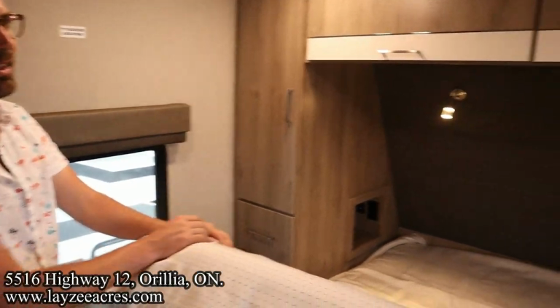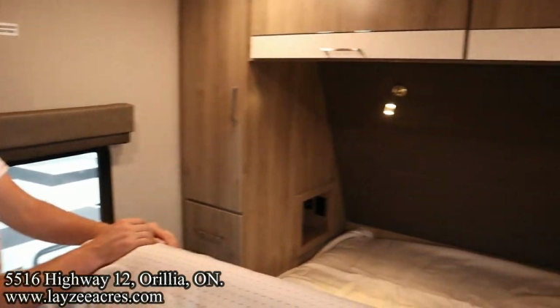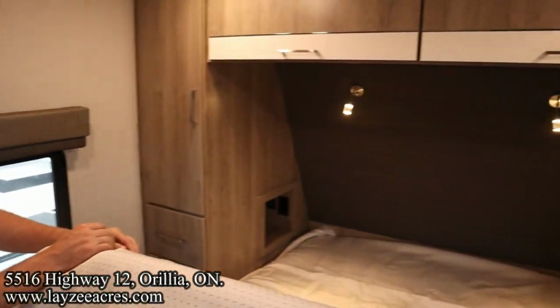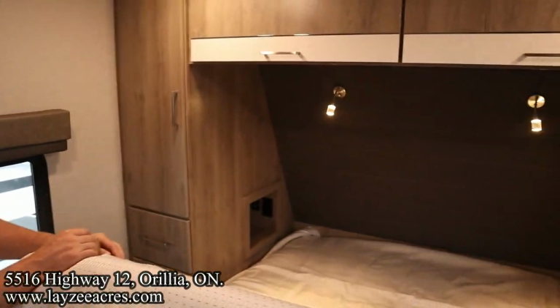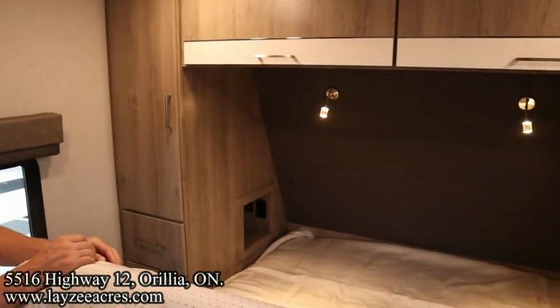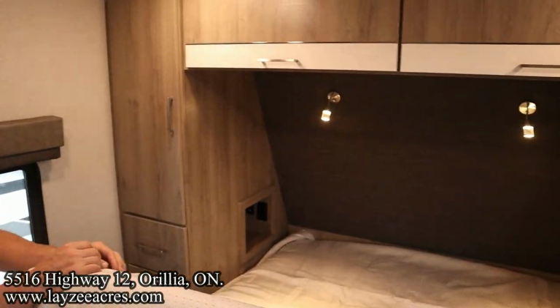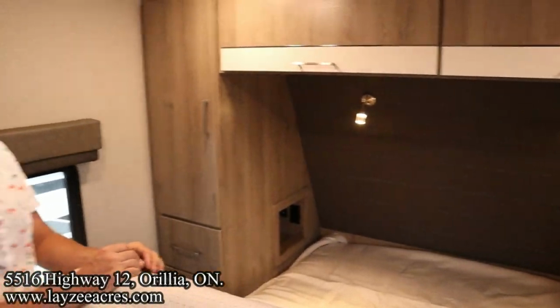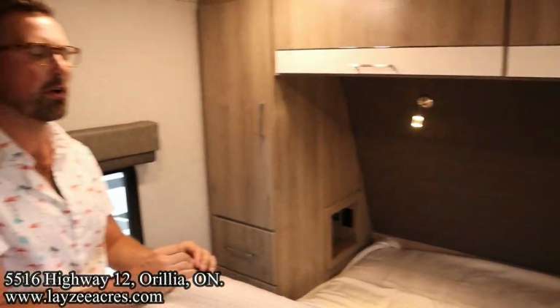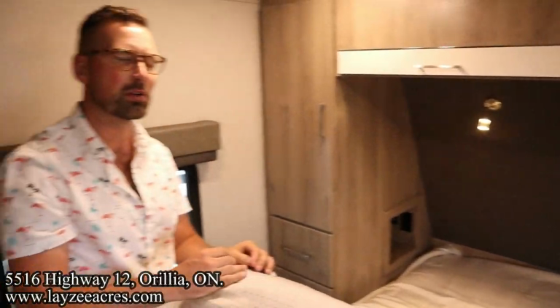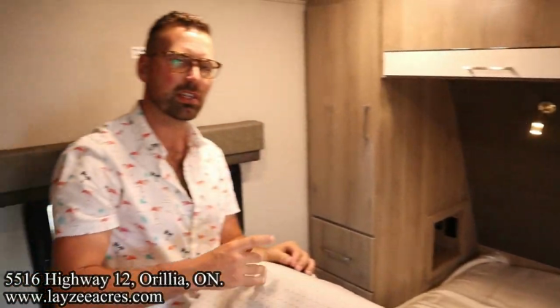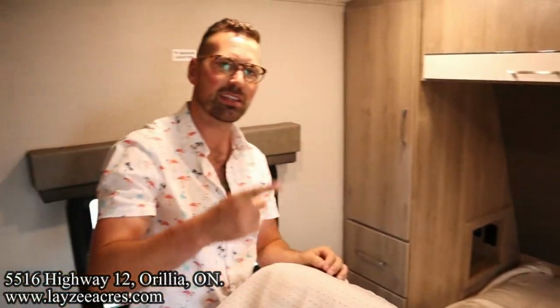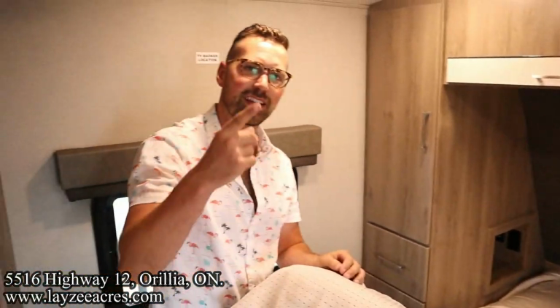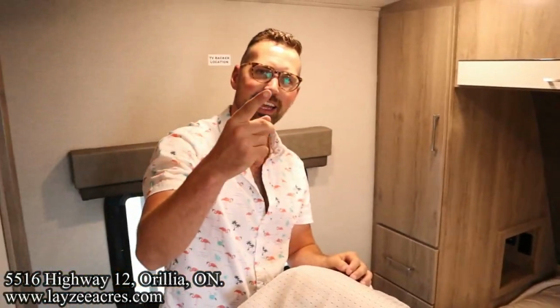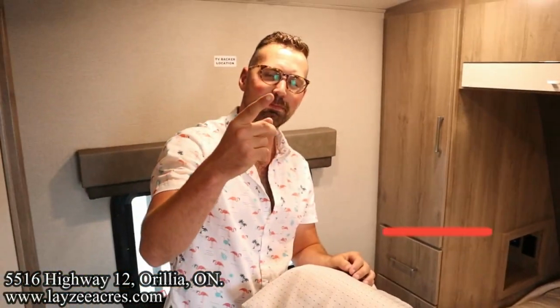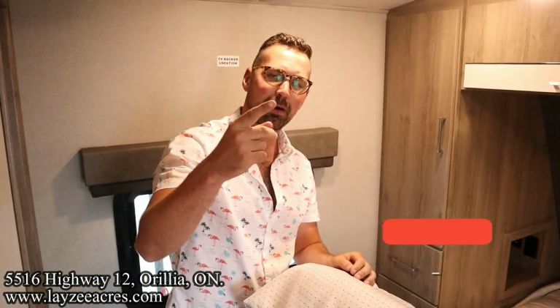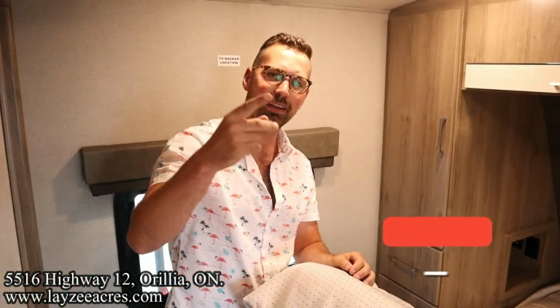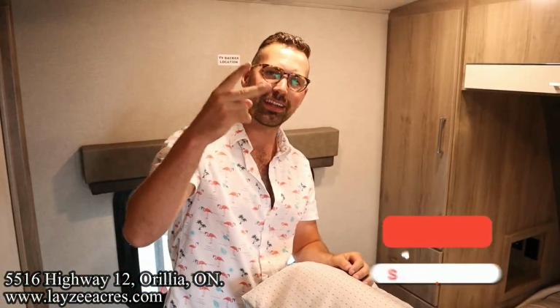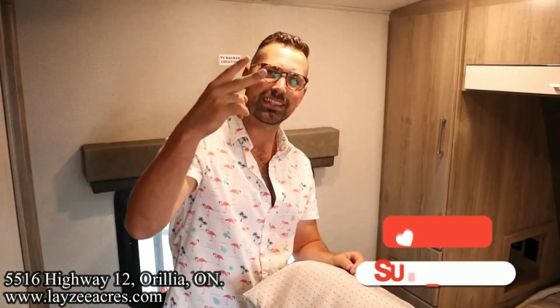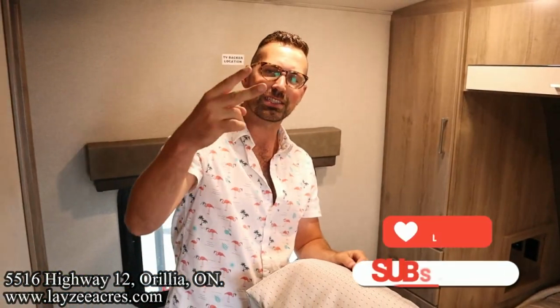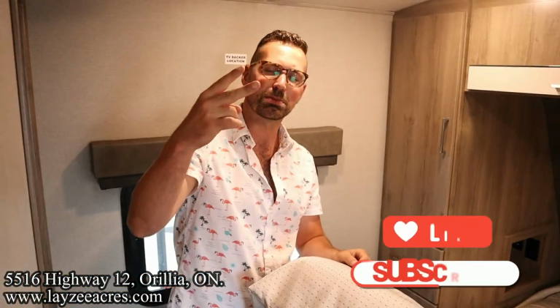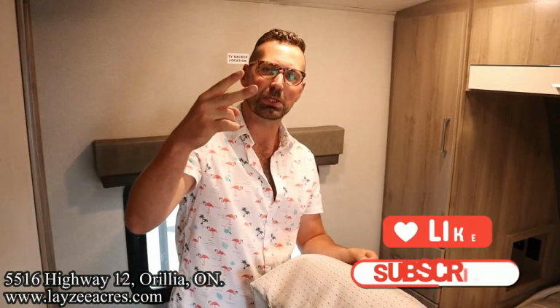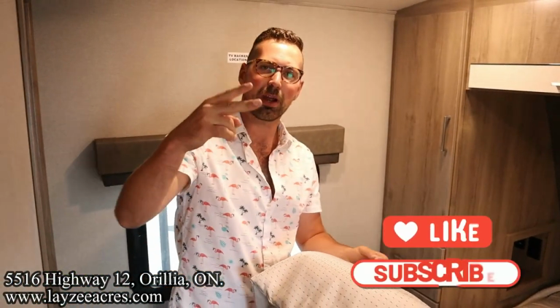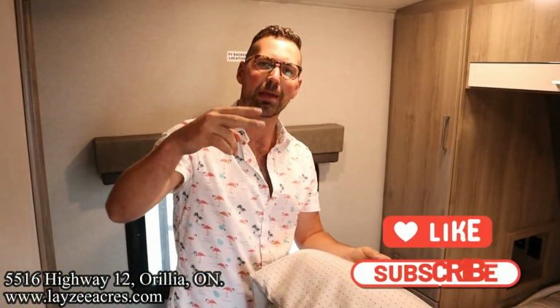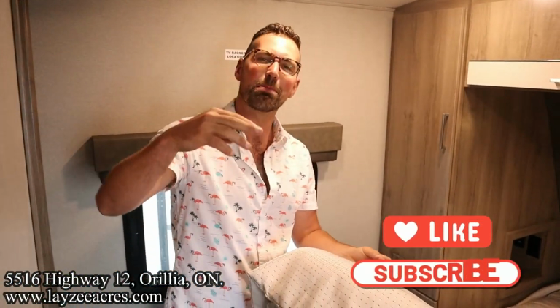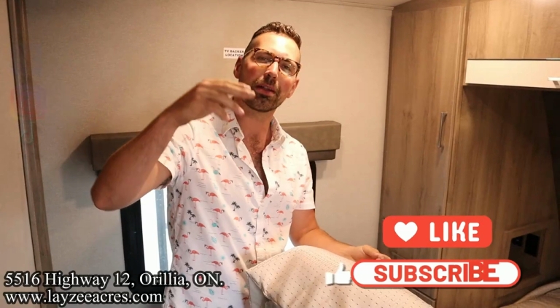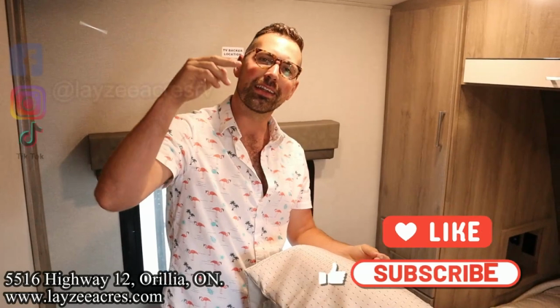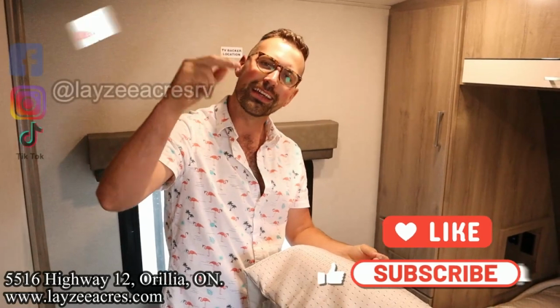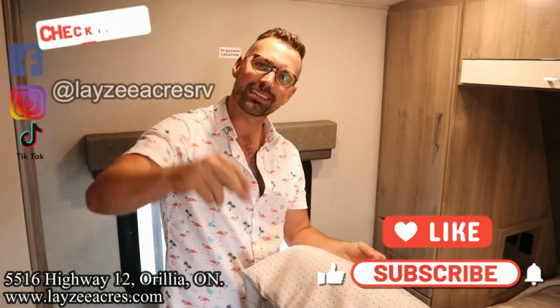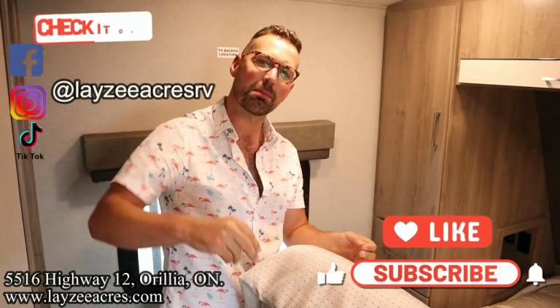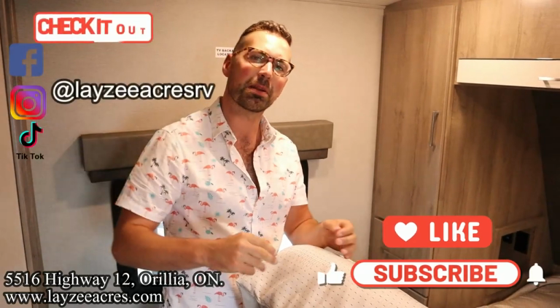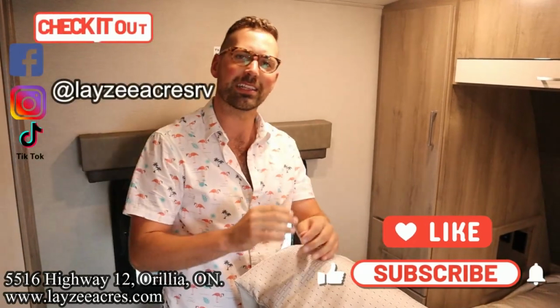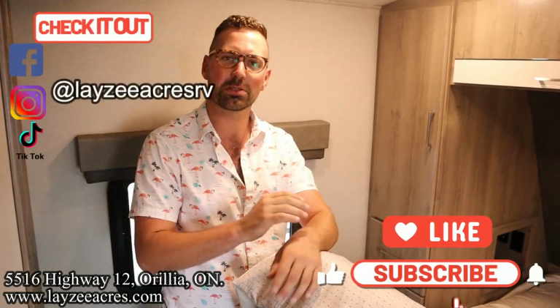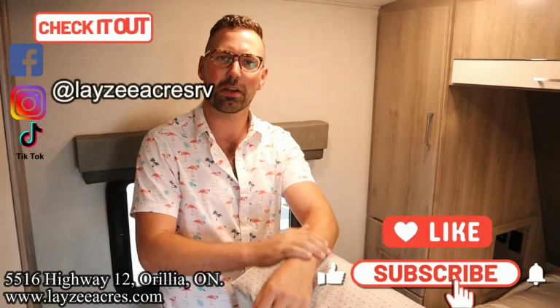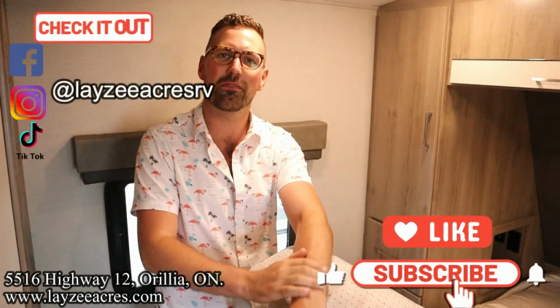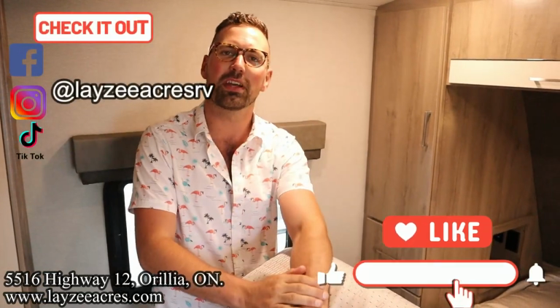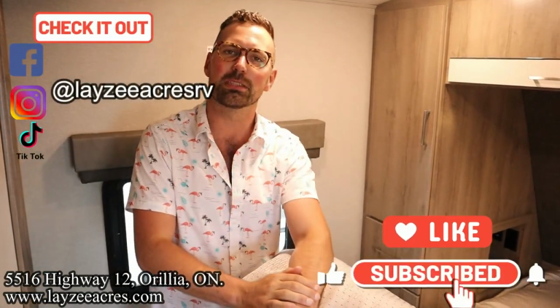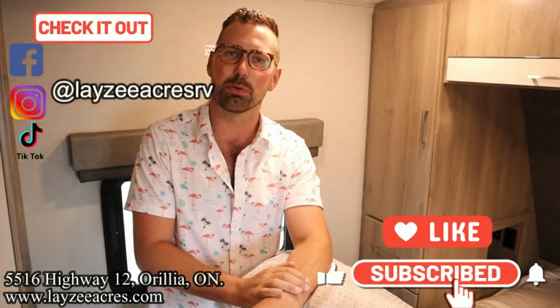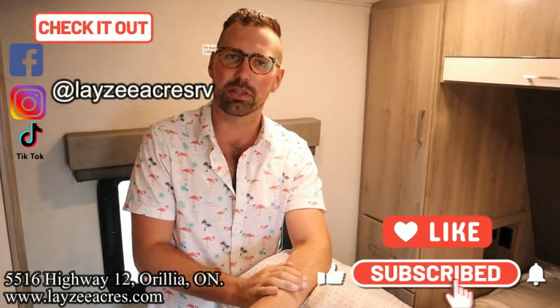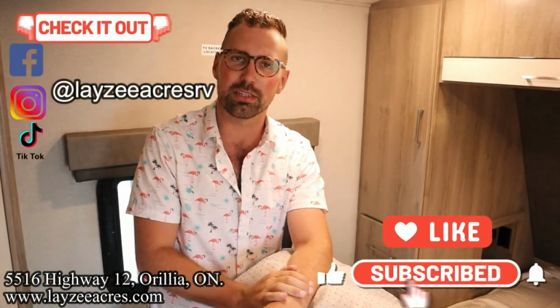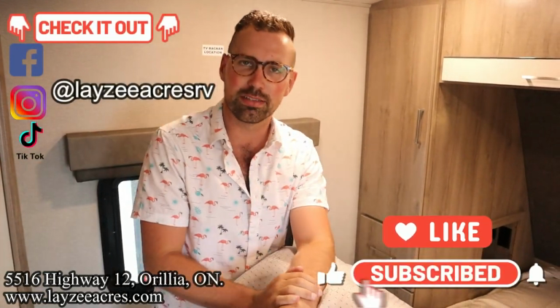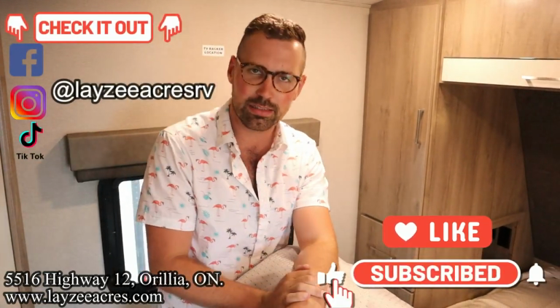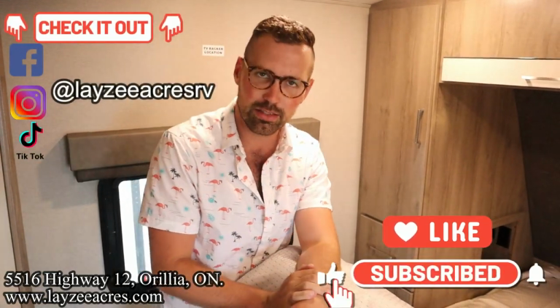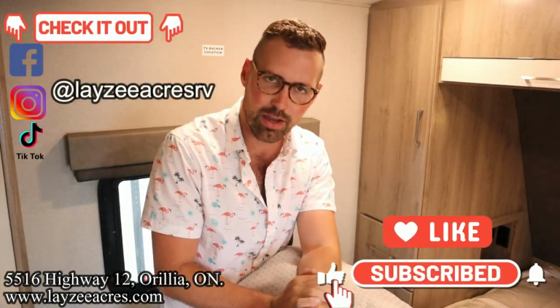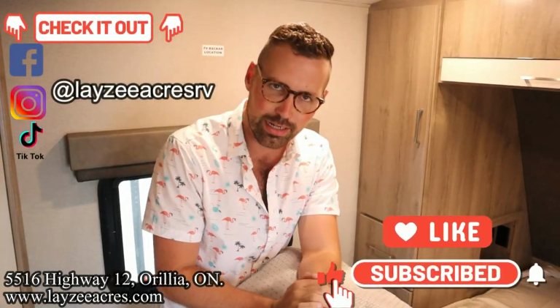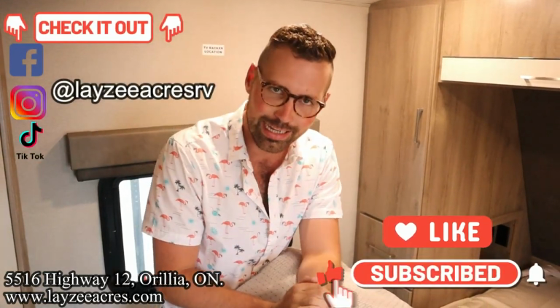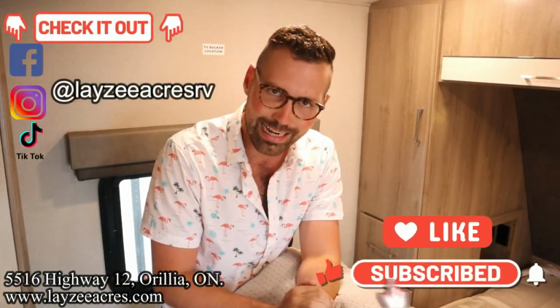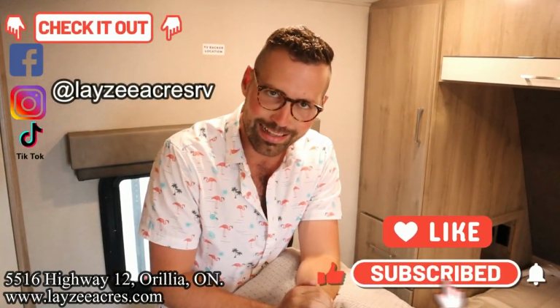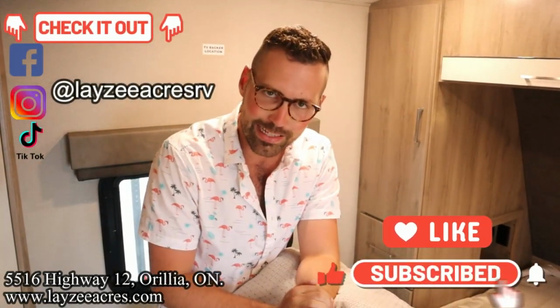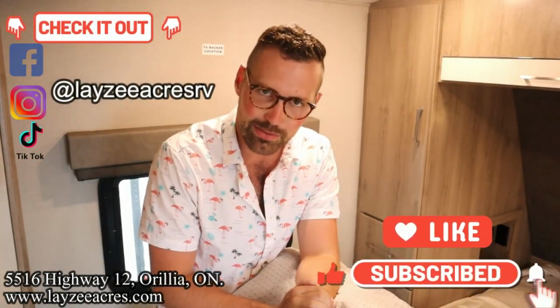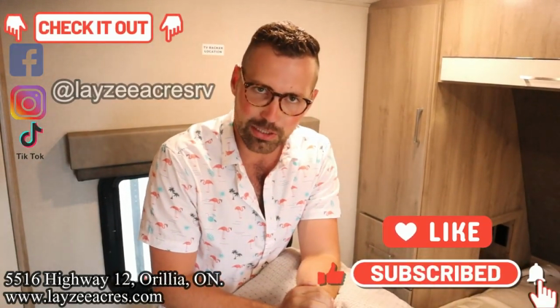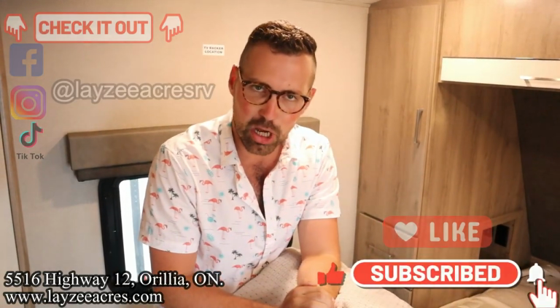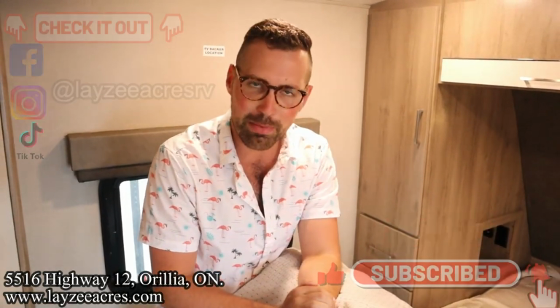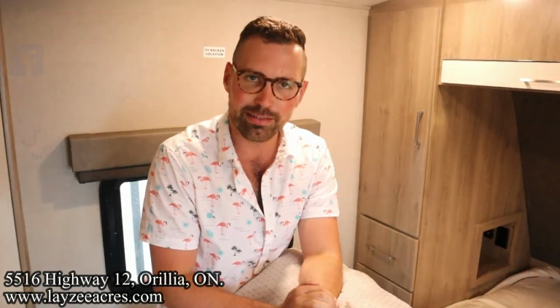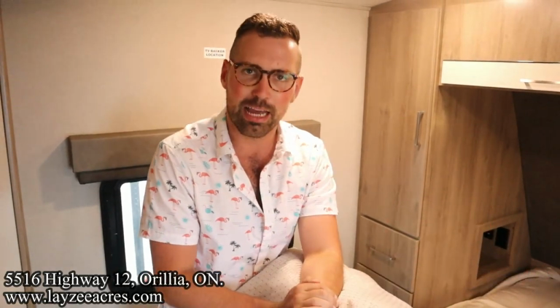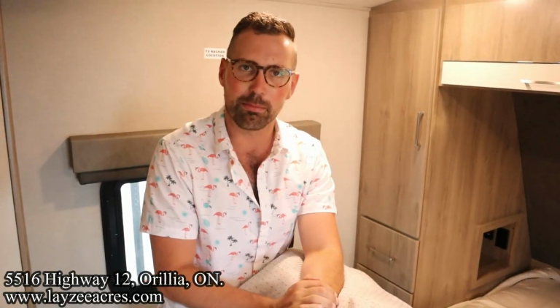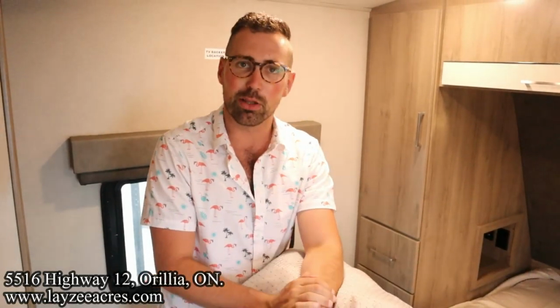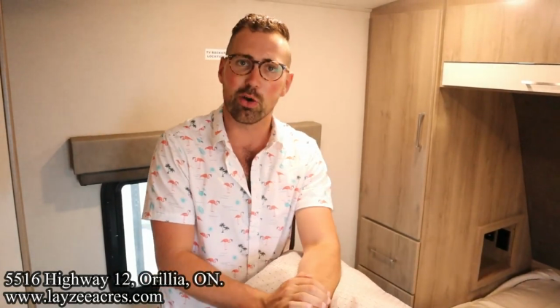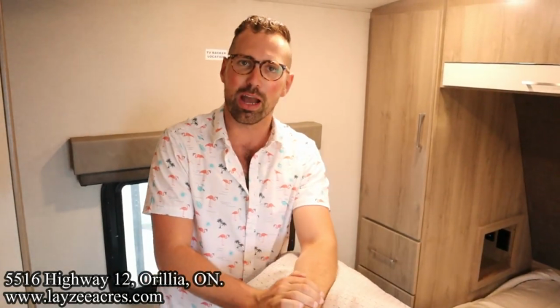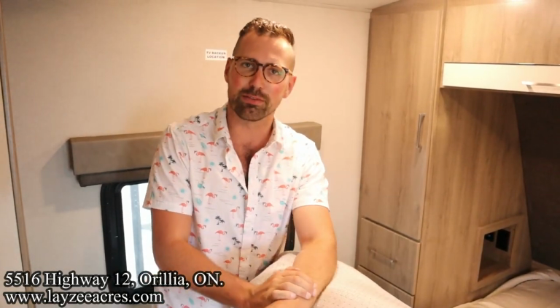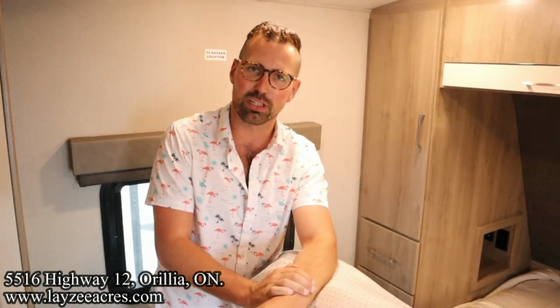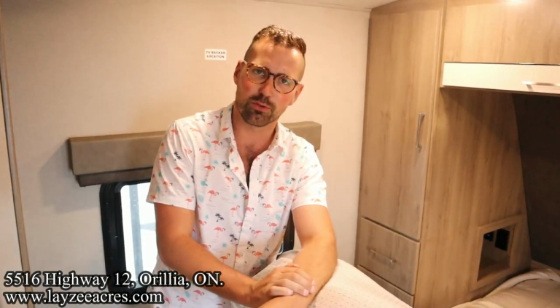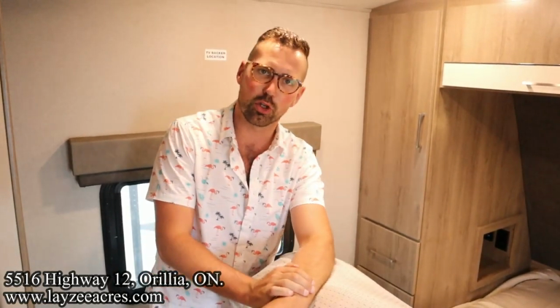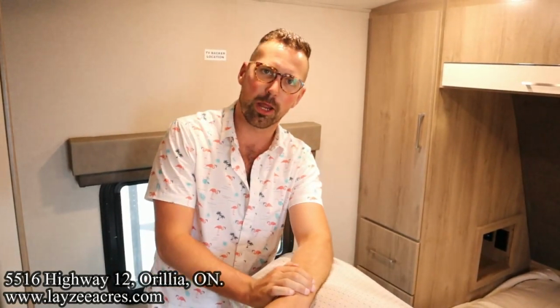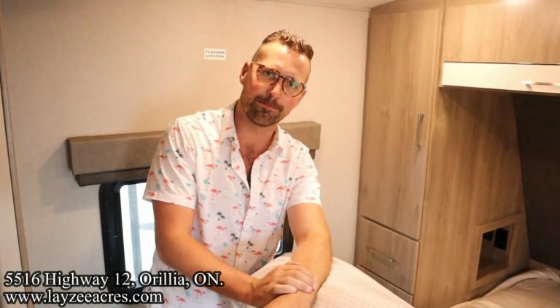That's the video, folks. Hit the like button, hit the subscribe button, hit us up on Instagram, Facebook, and TikTok. Leave us a comment down below. Have yourself a good day.